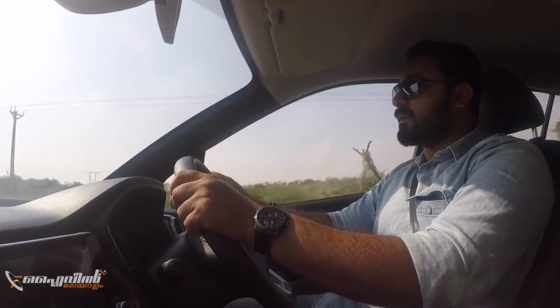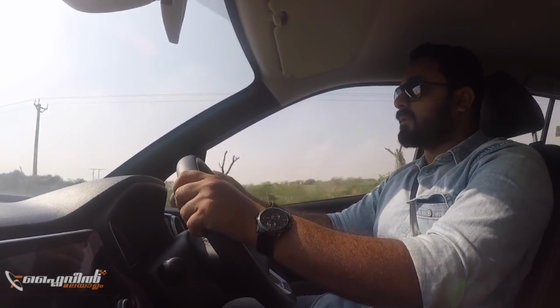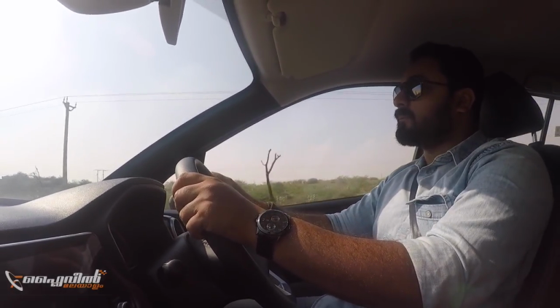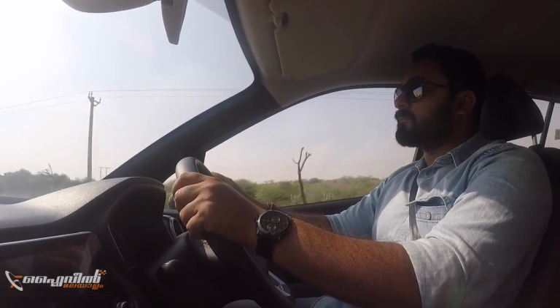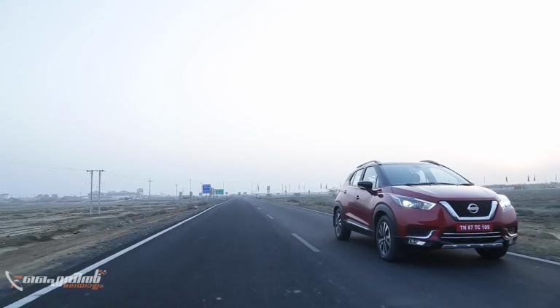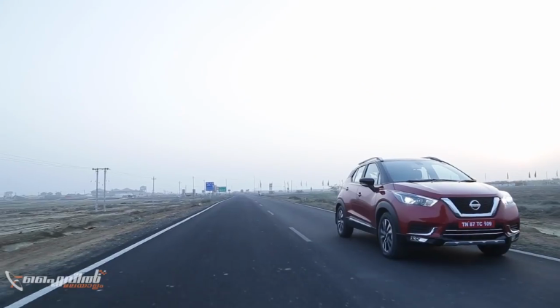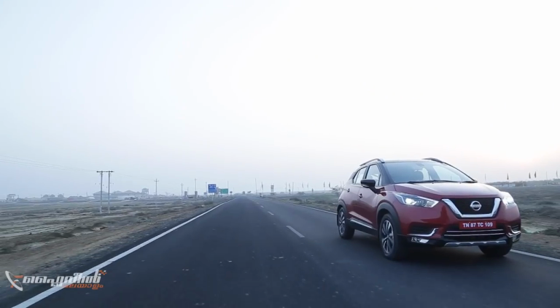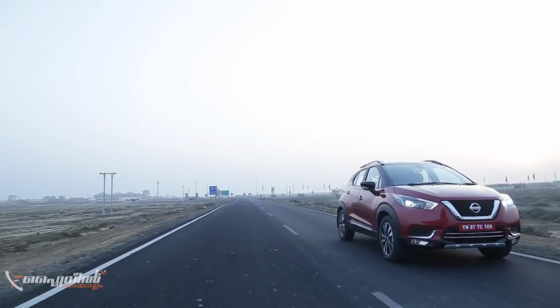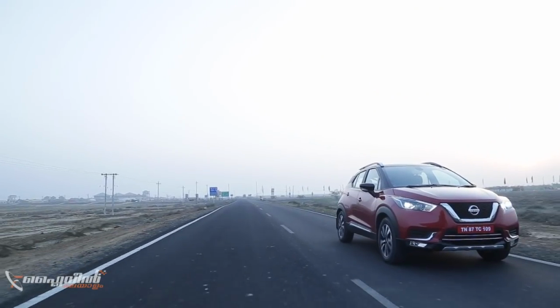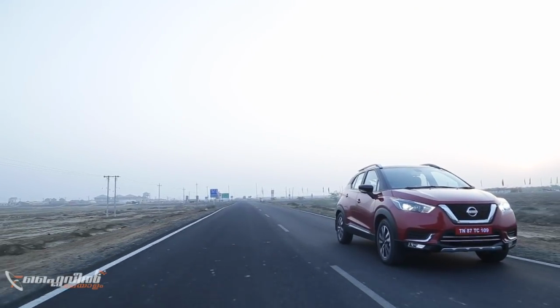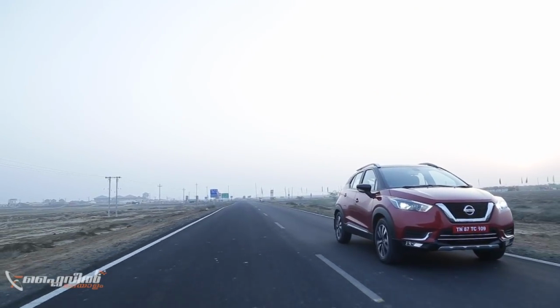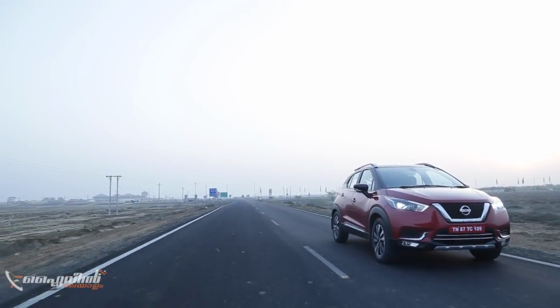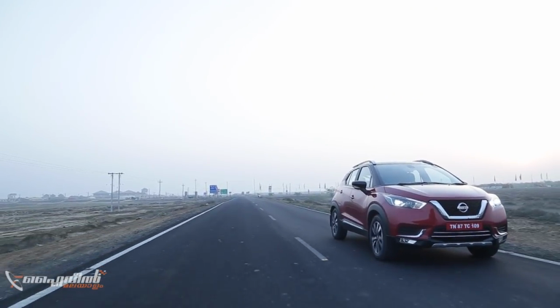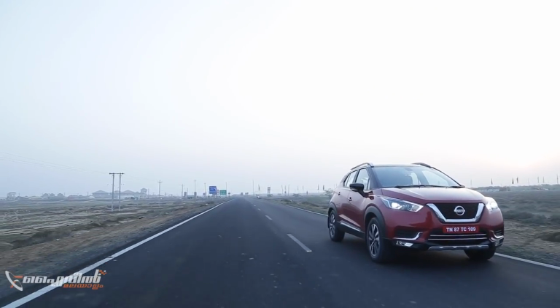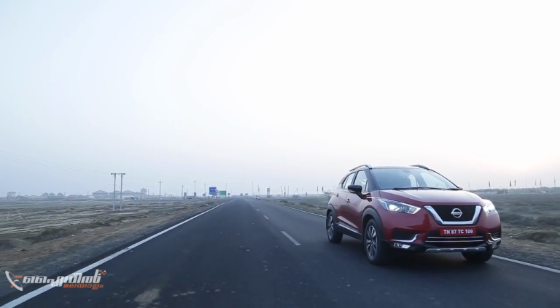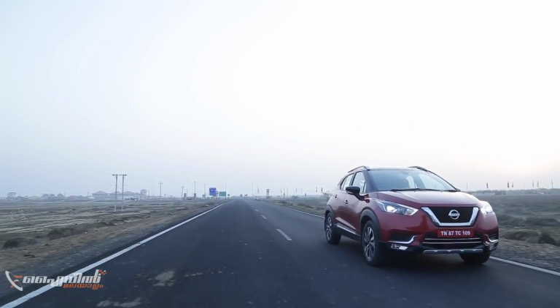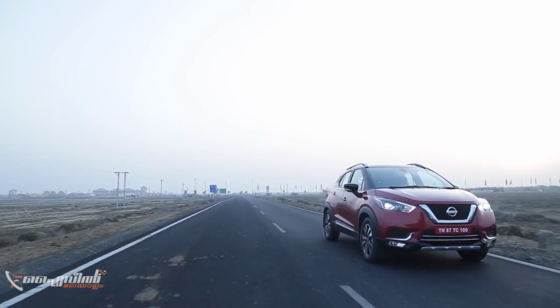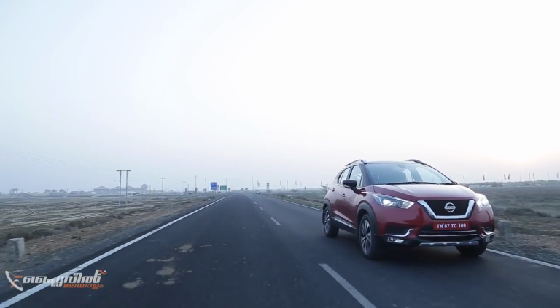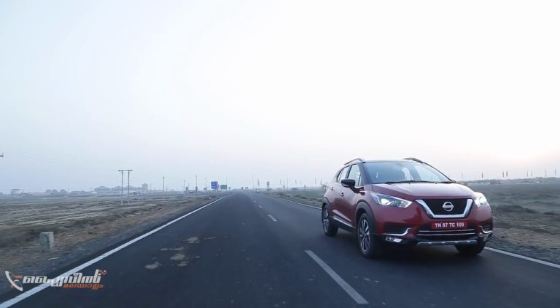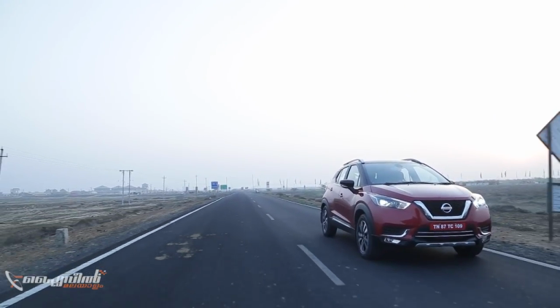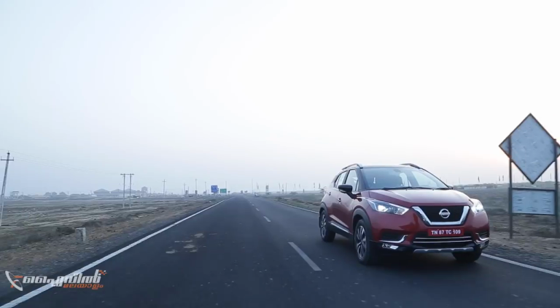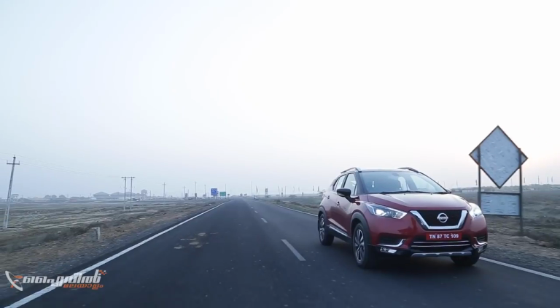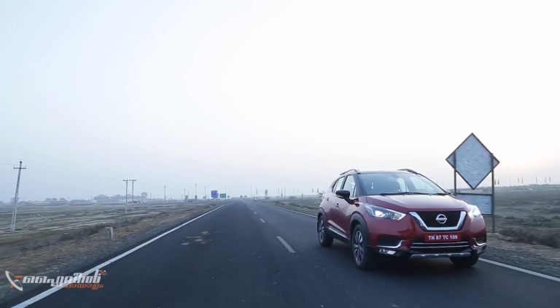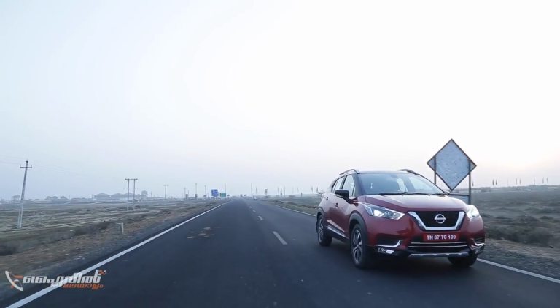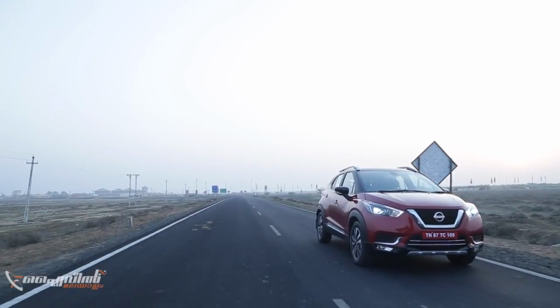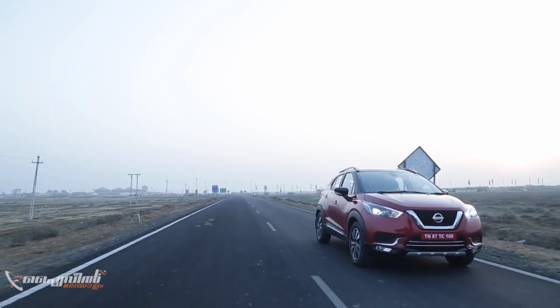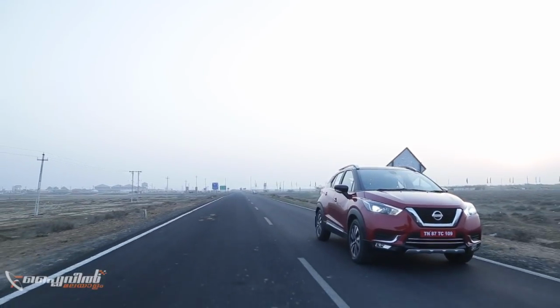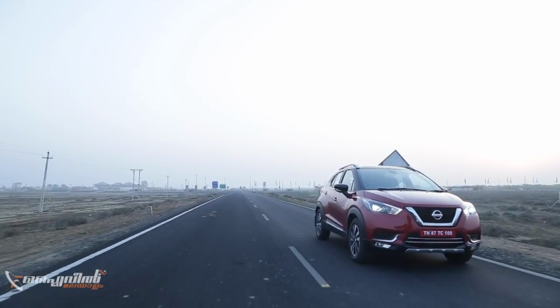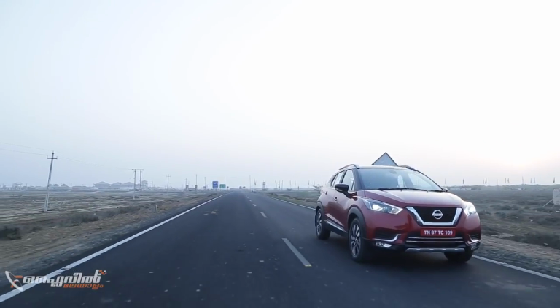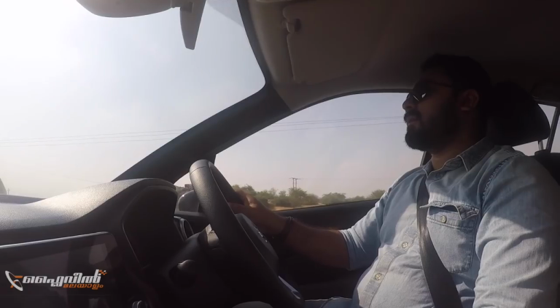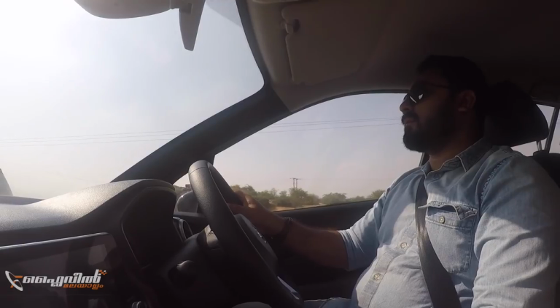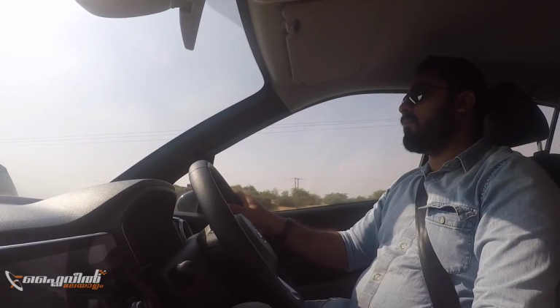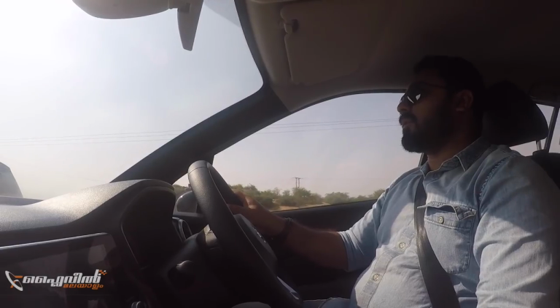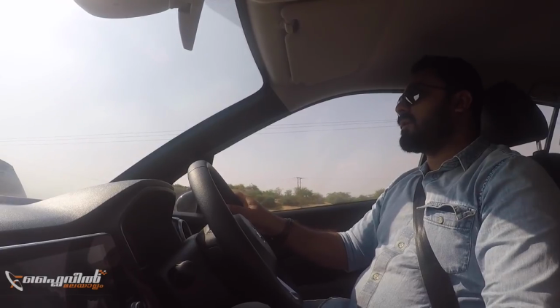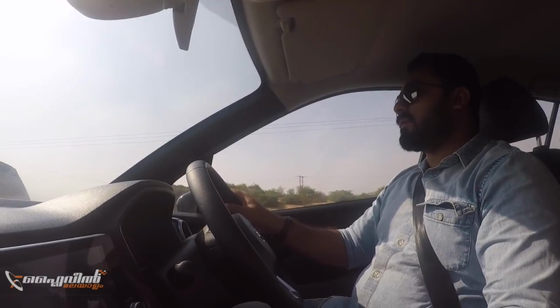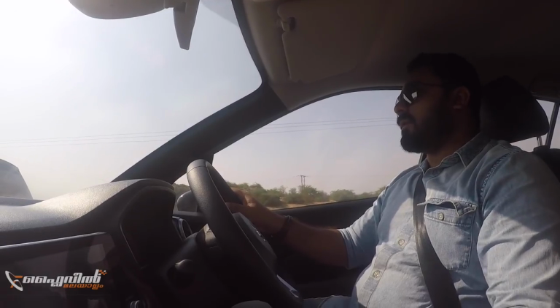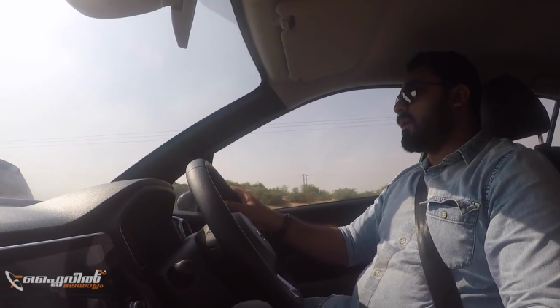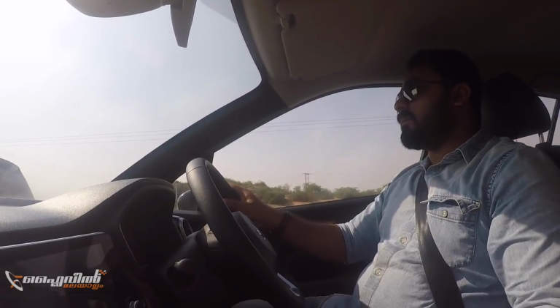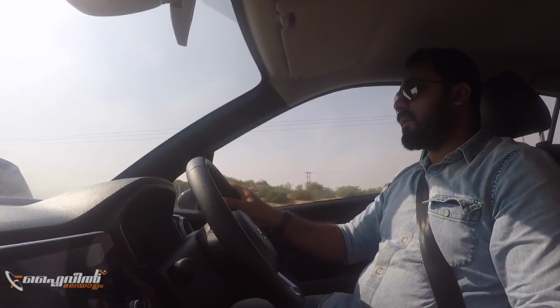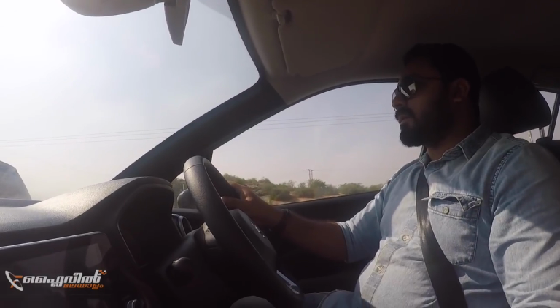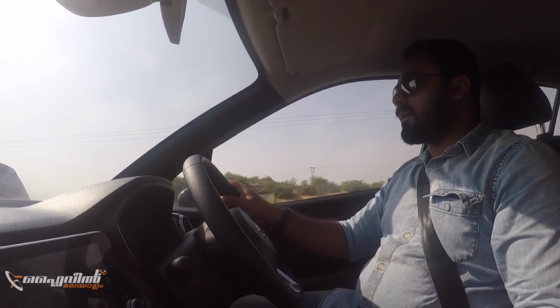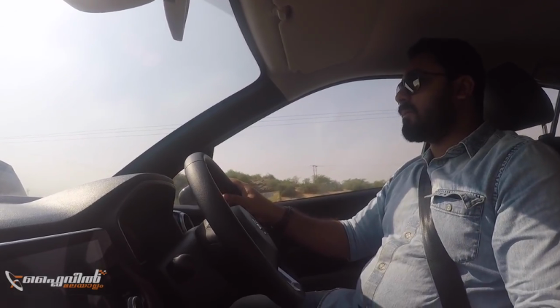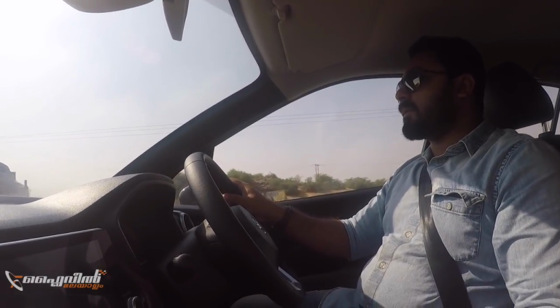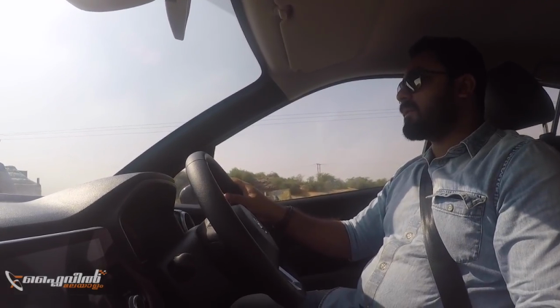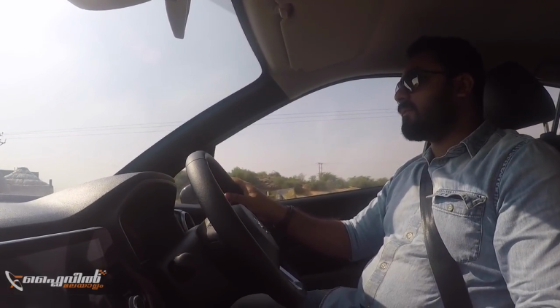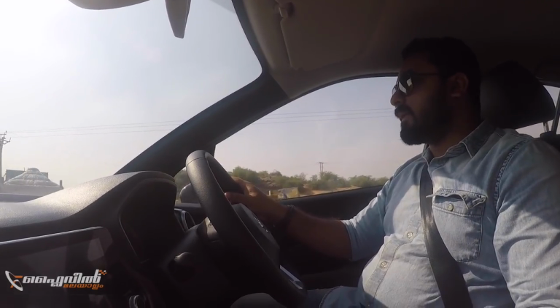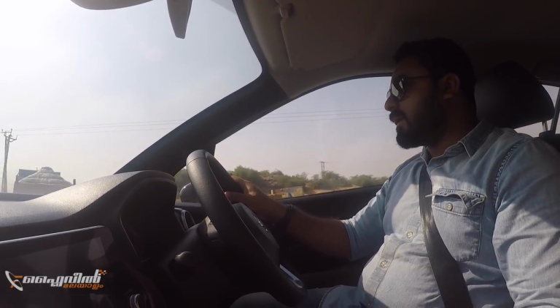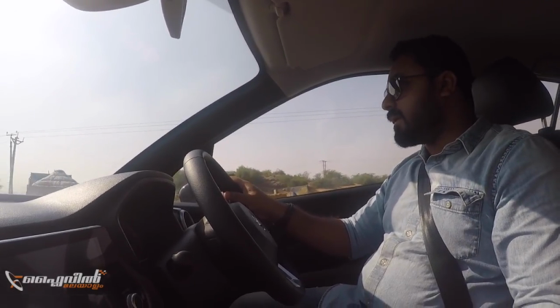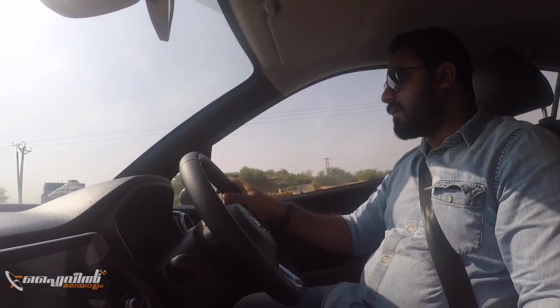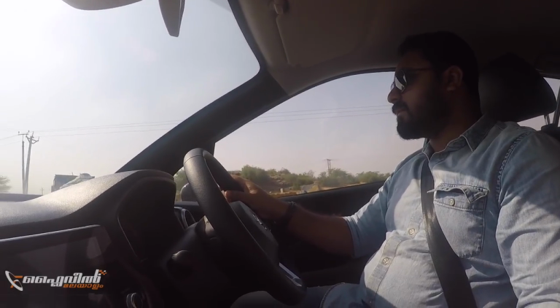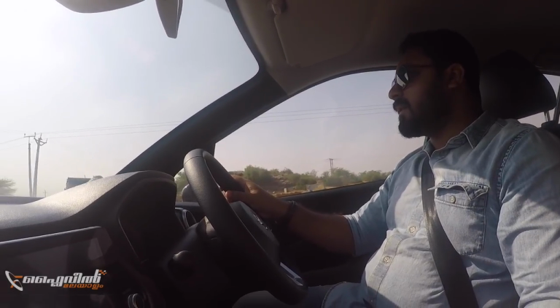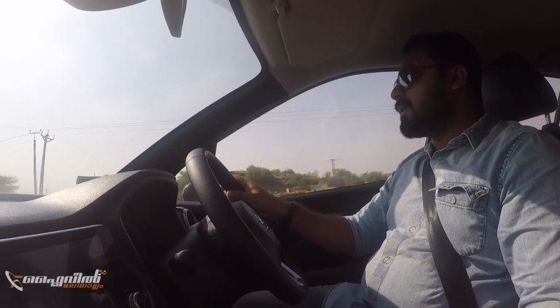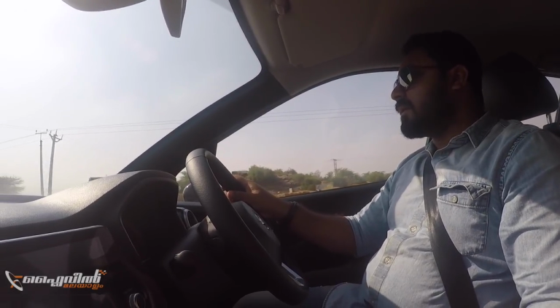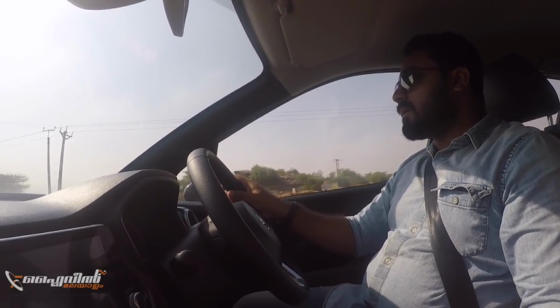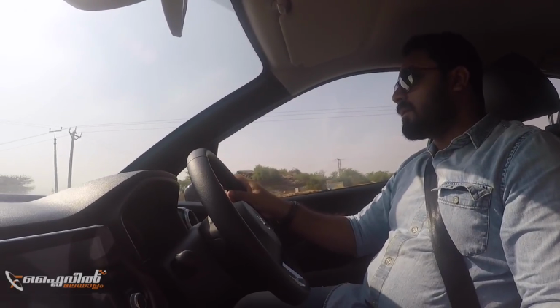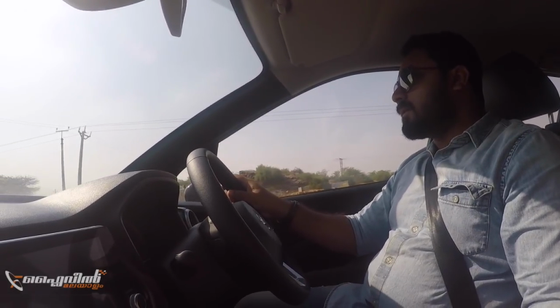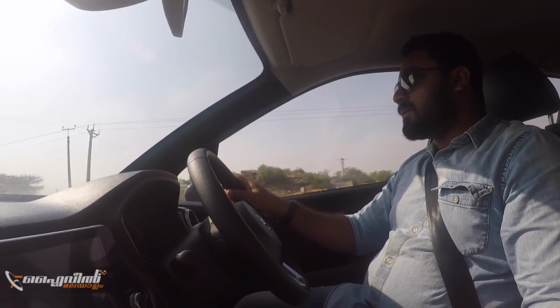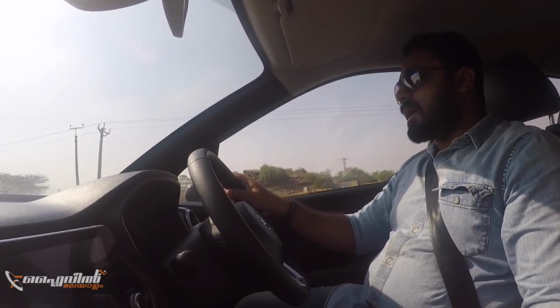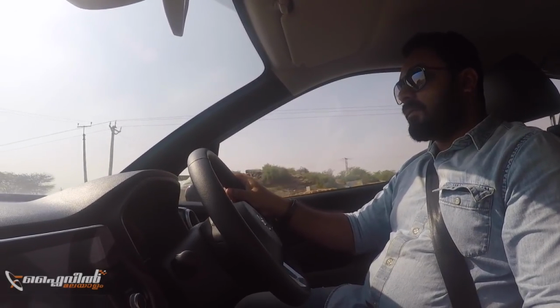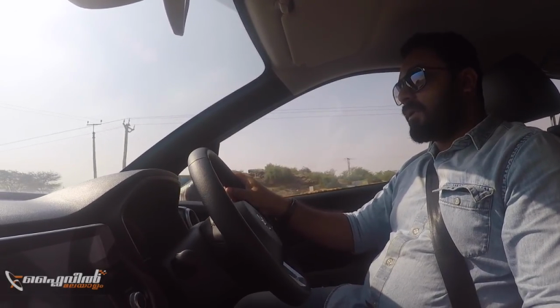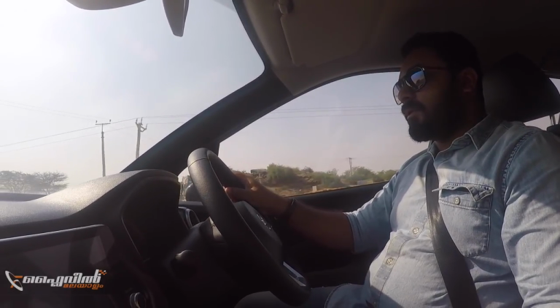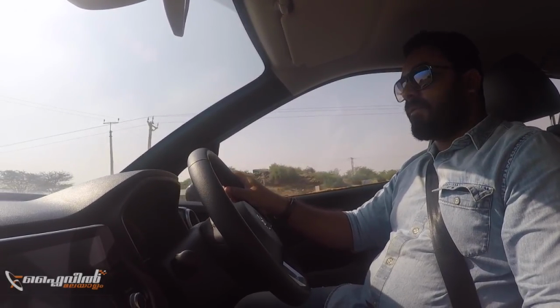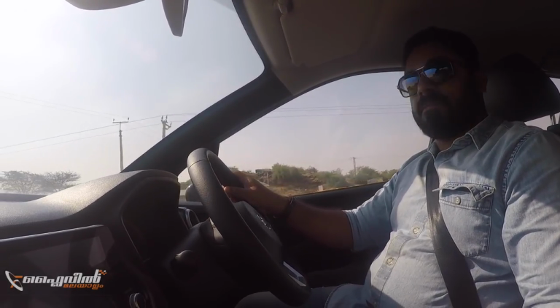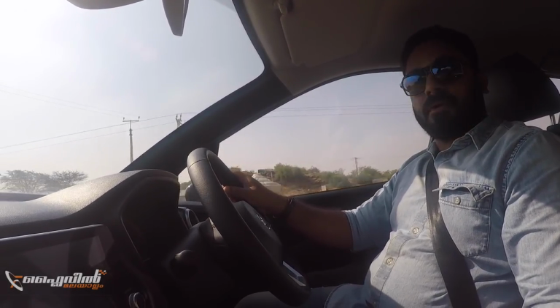Bookings for the Nissan Kicks are open from December 5th, with the launch expected in January or February.